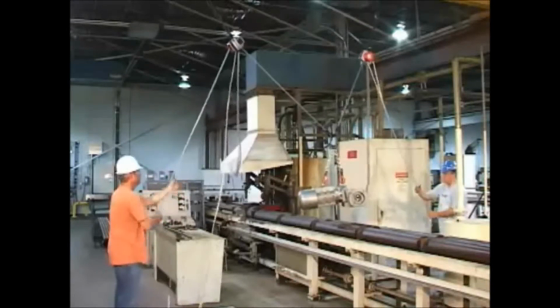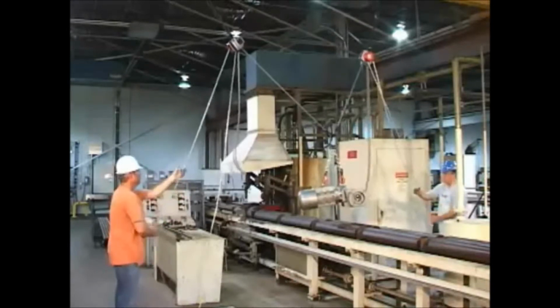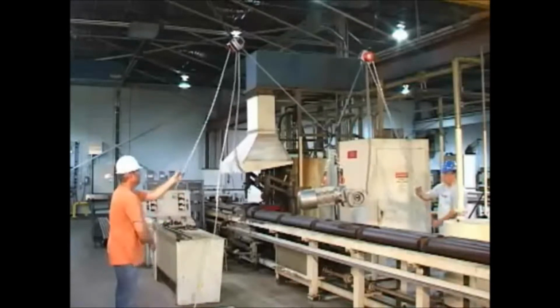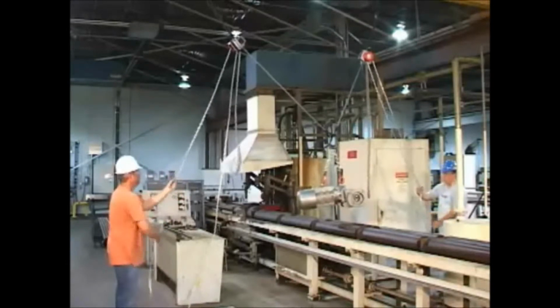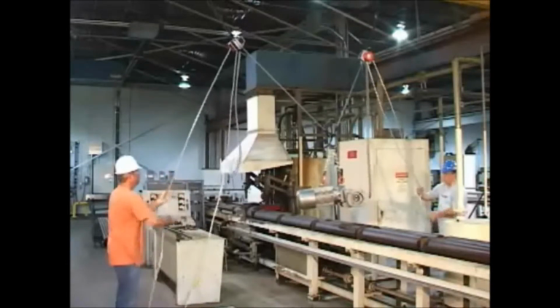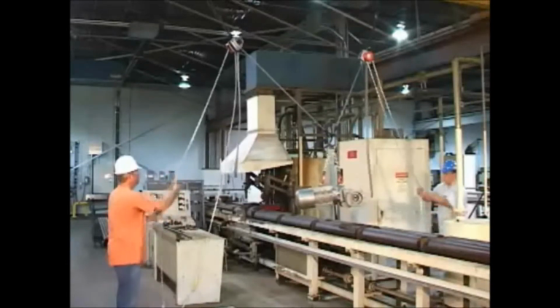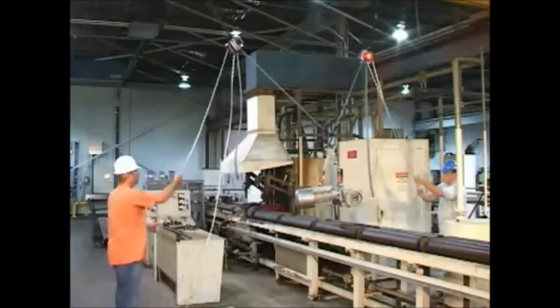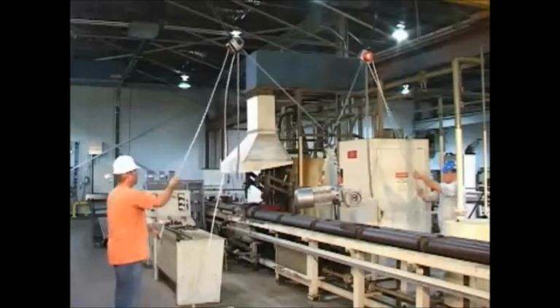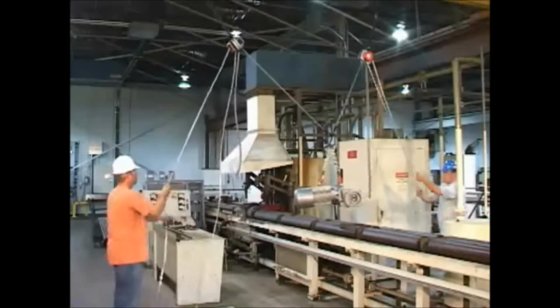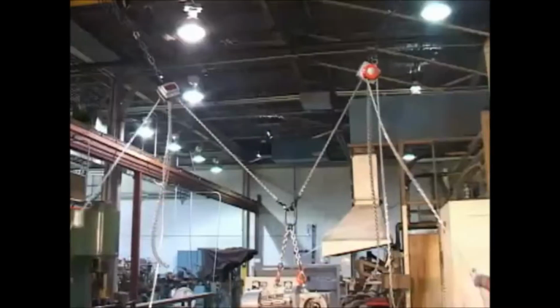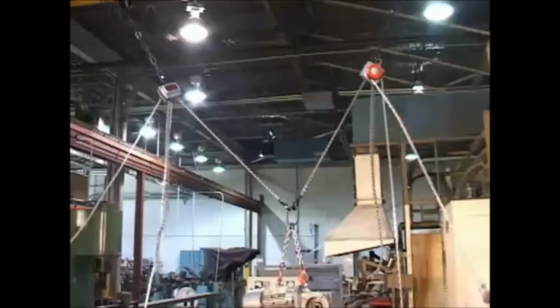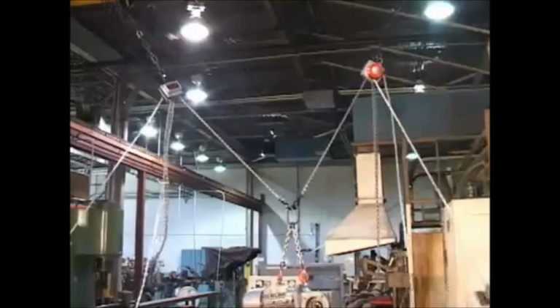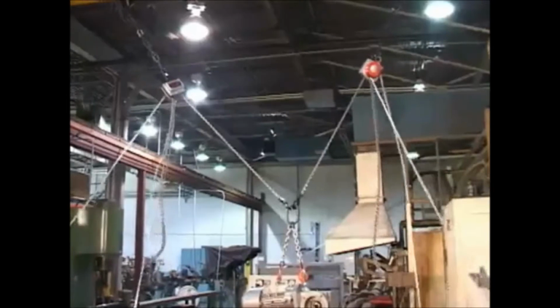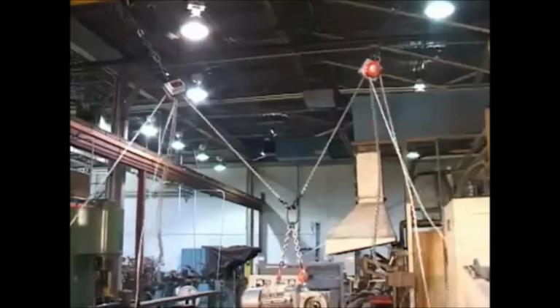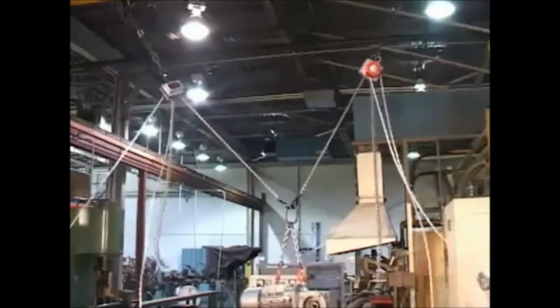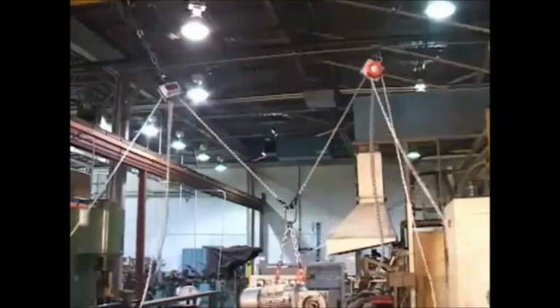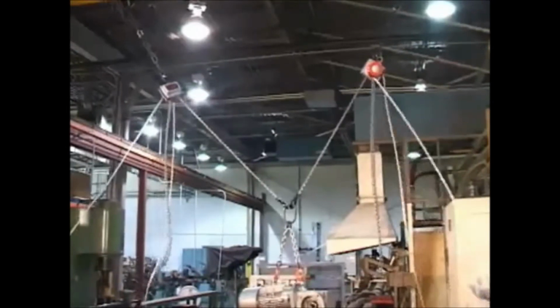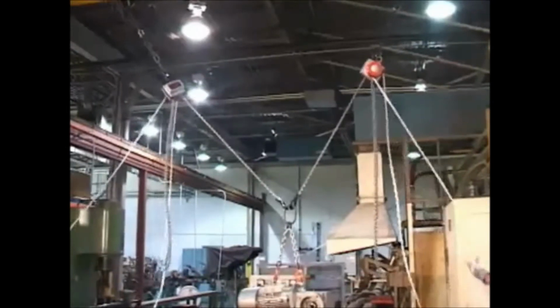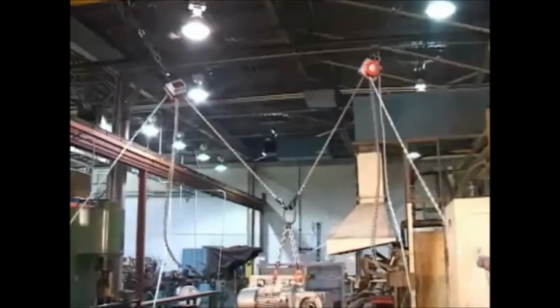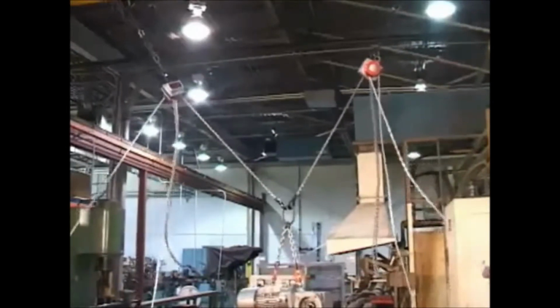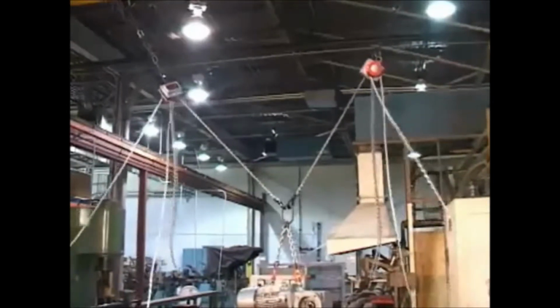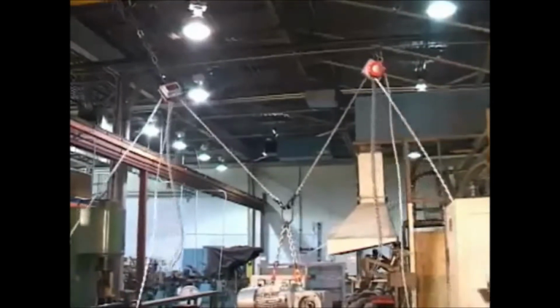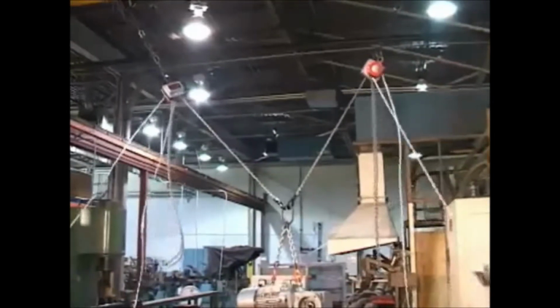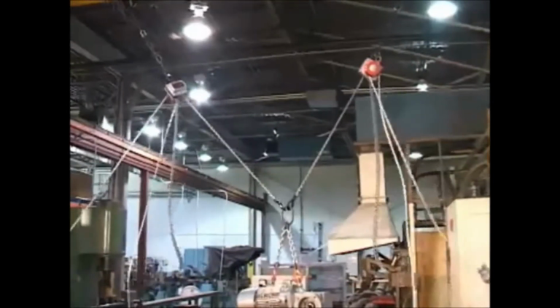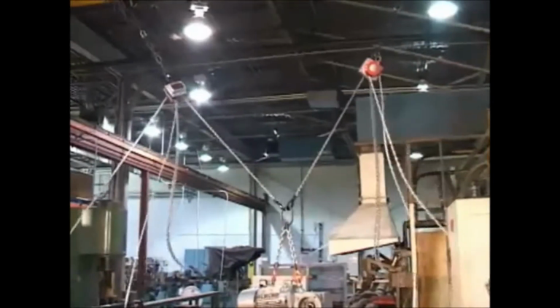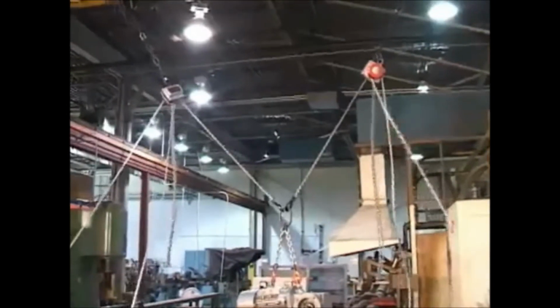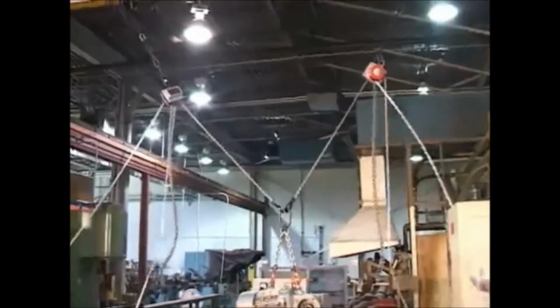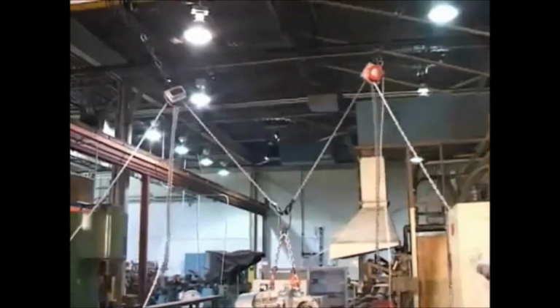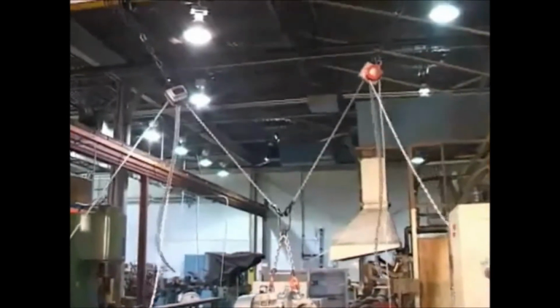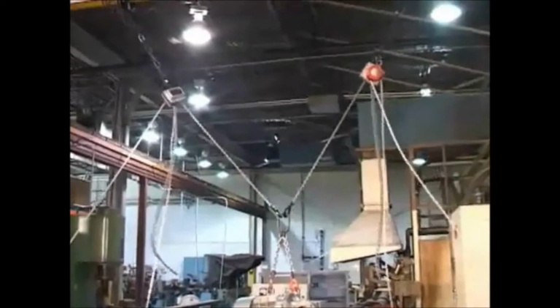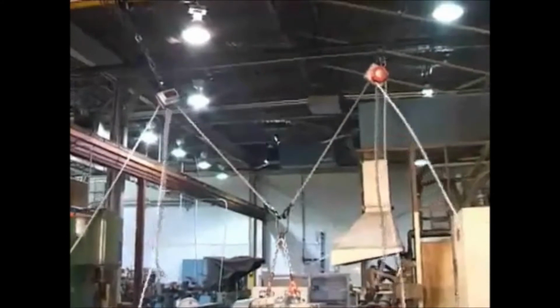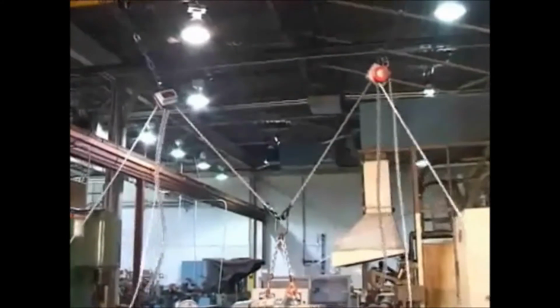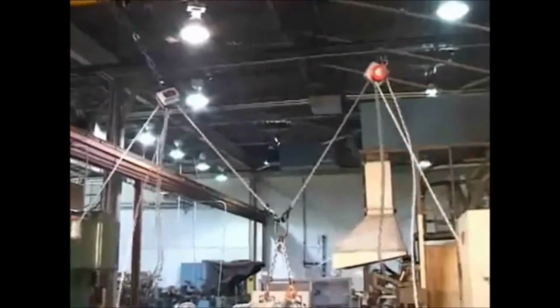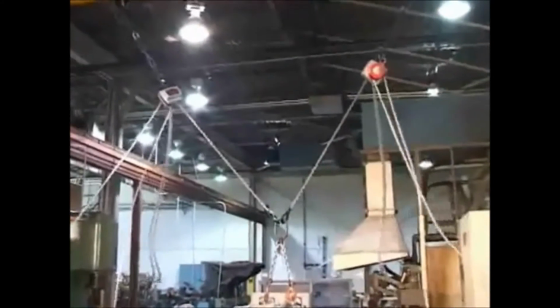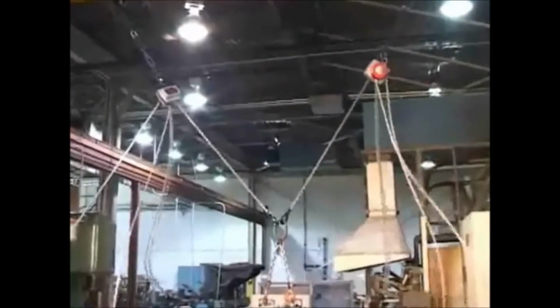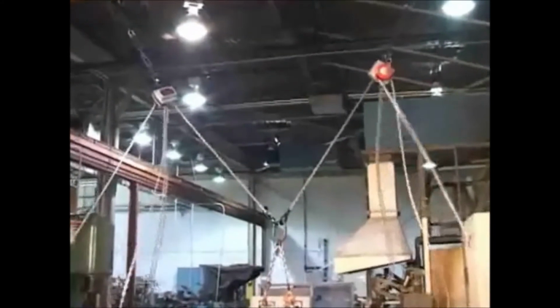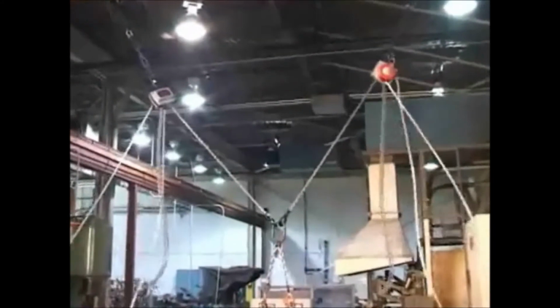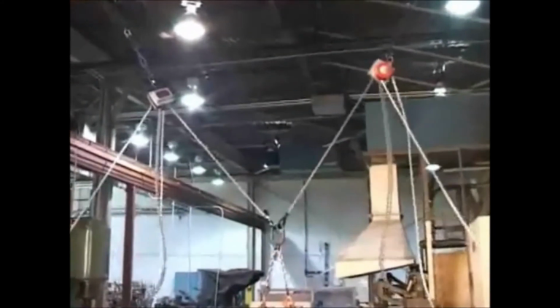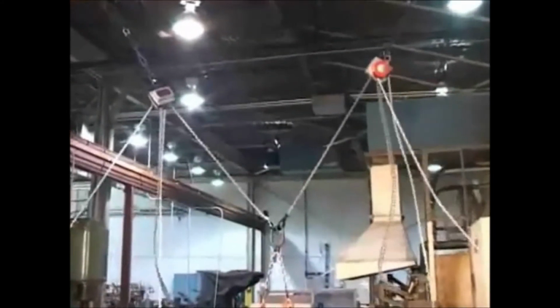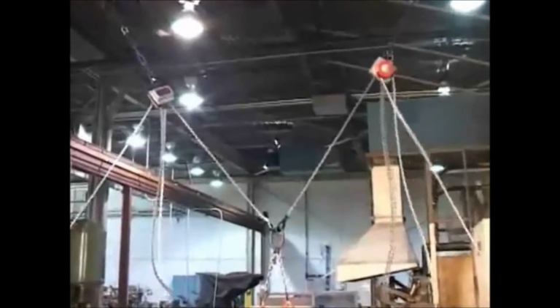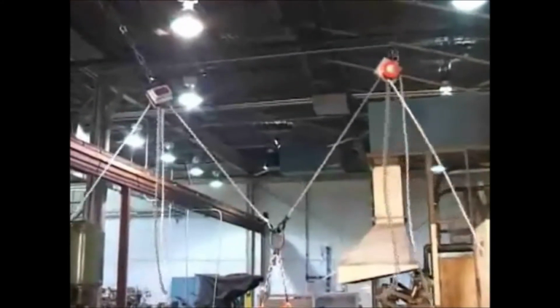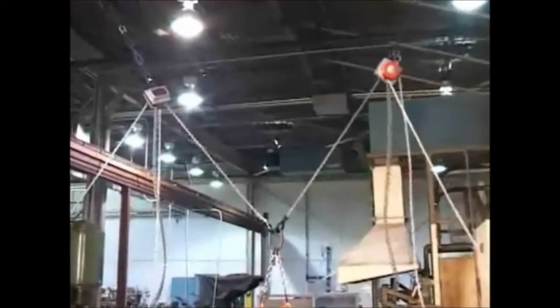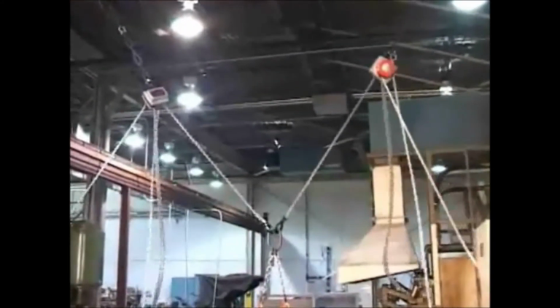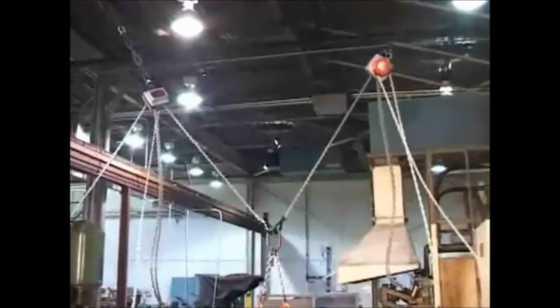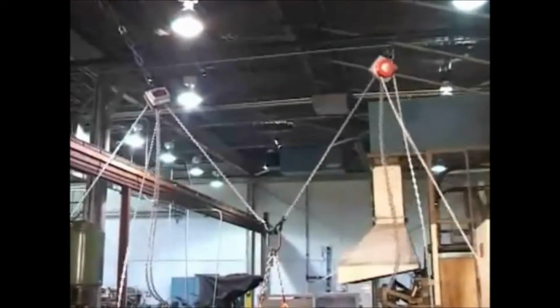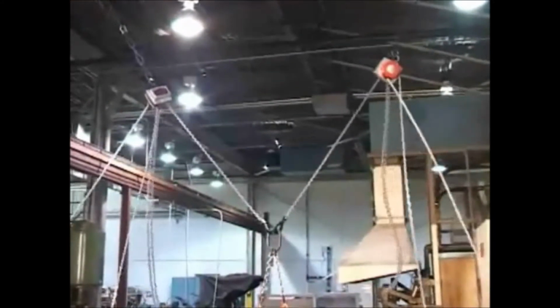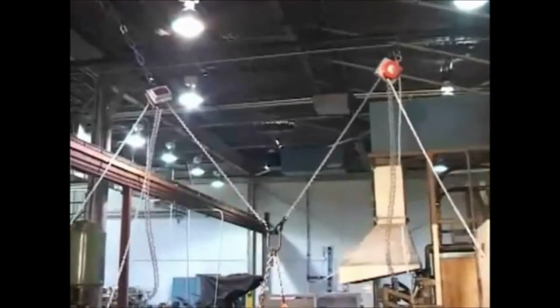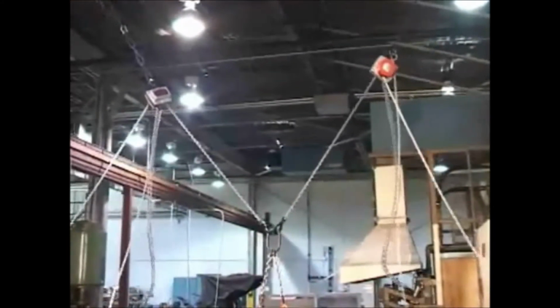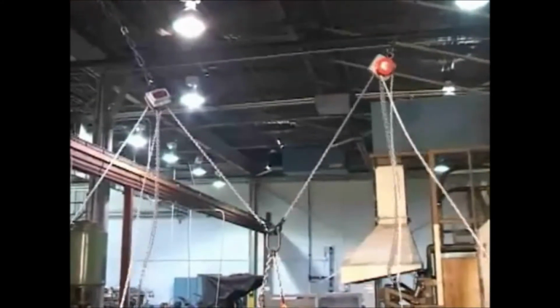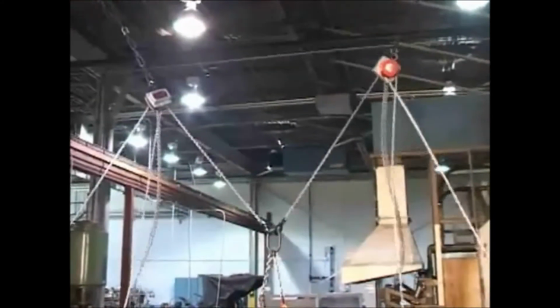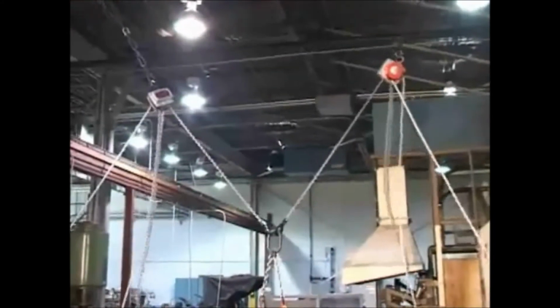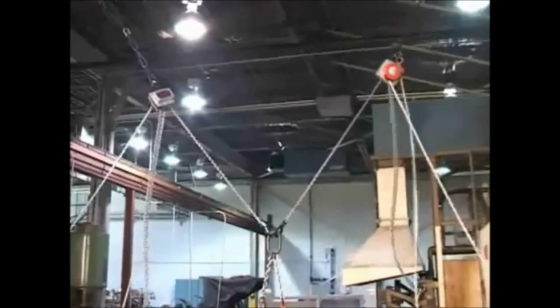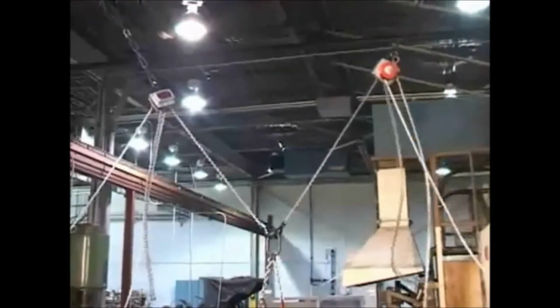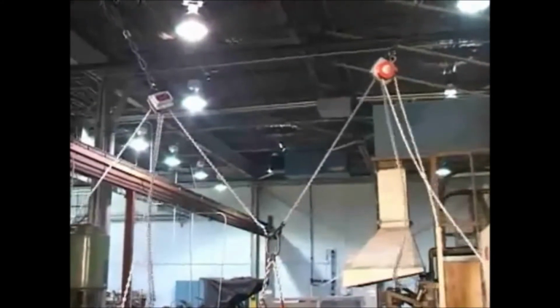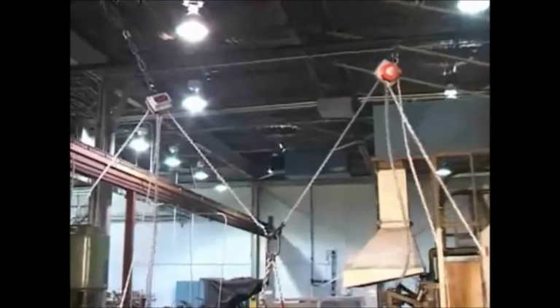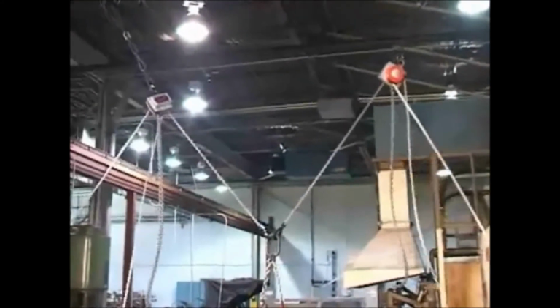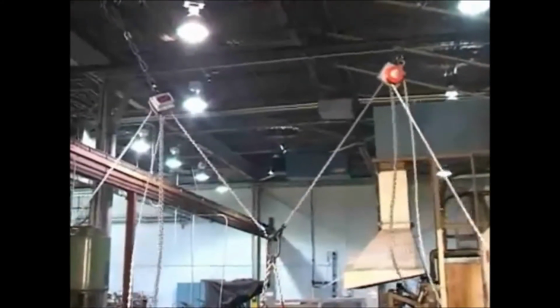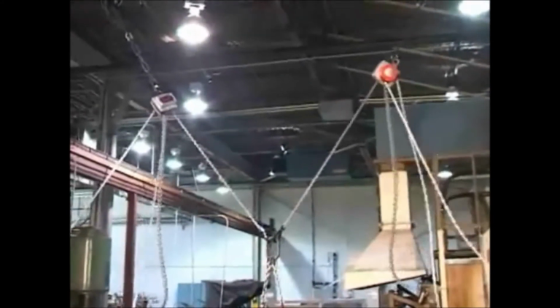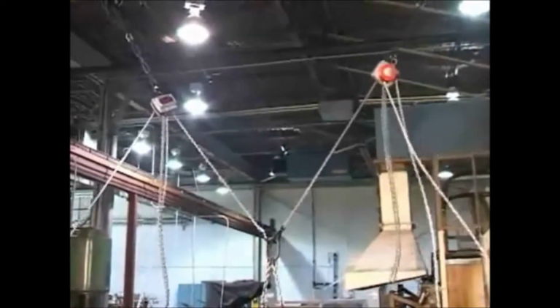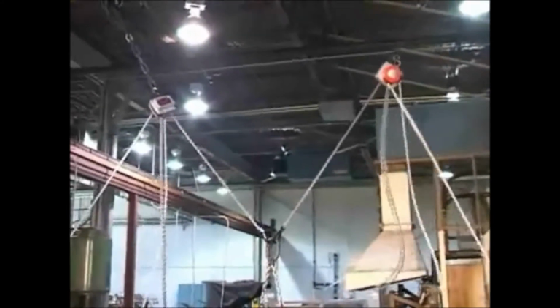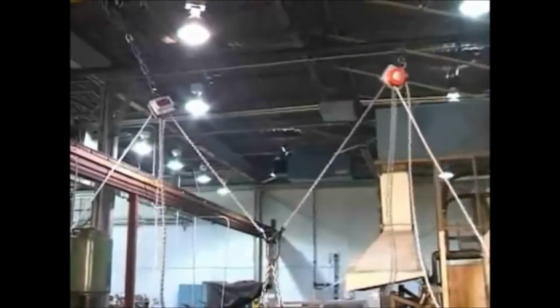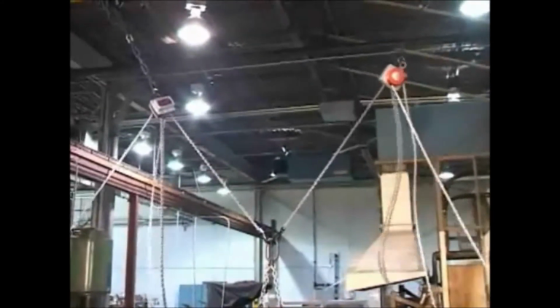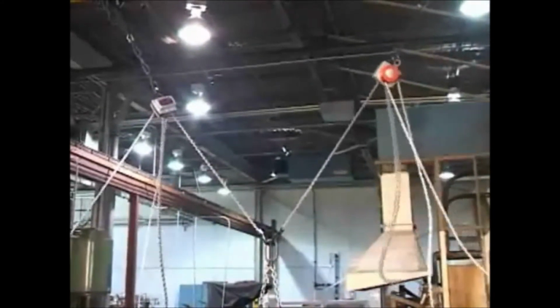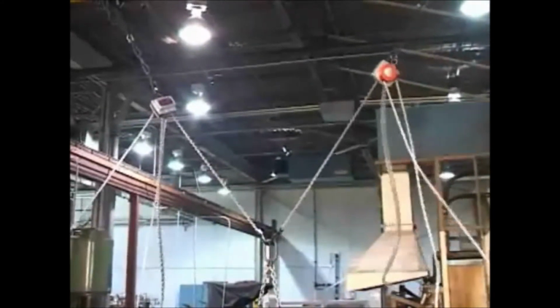By using two CM Hurricane 360 hoists in tandem, you can easily move an item from one location to another.